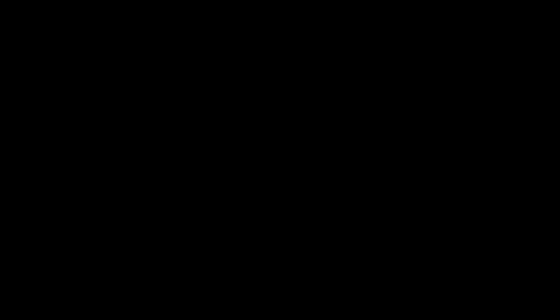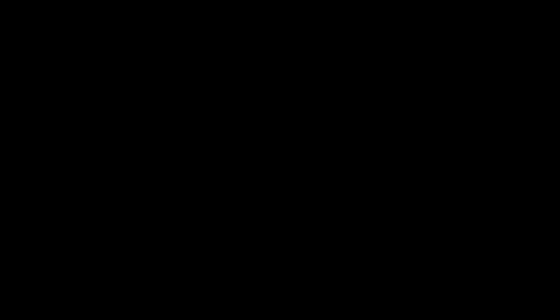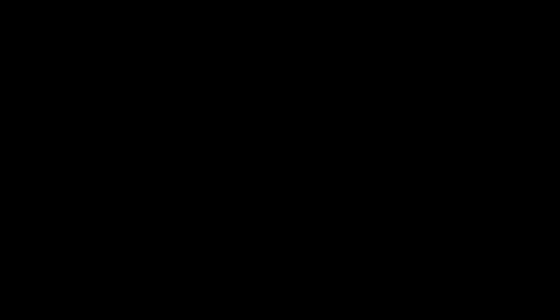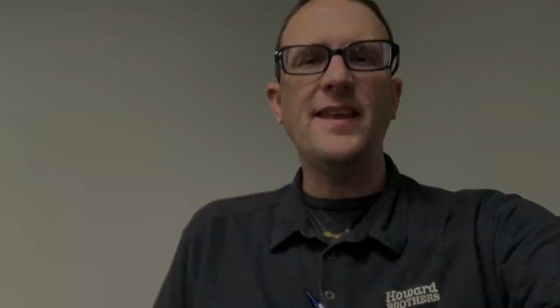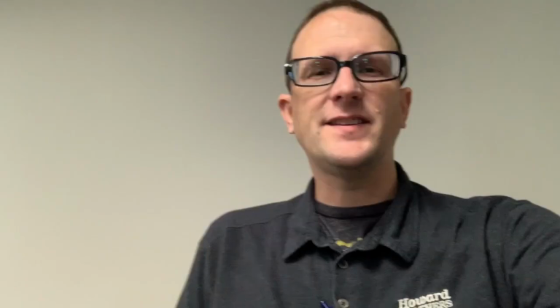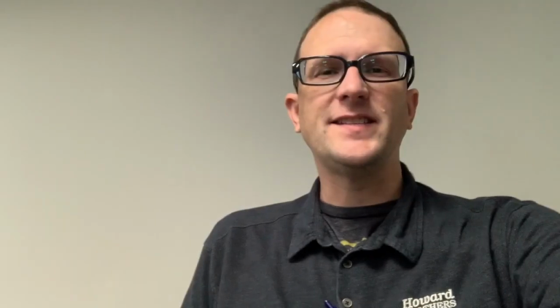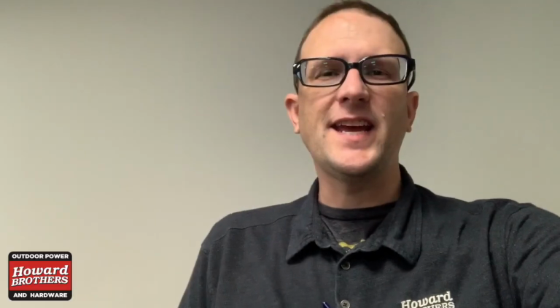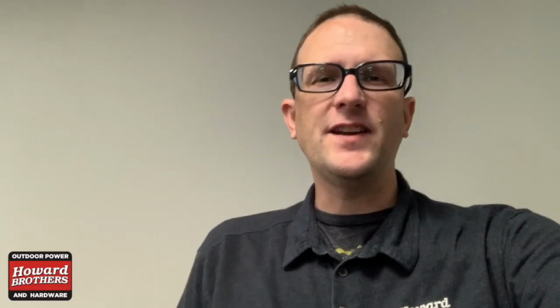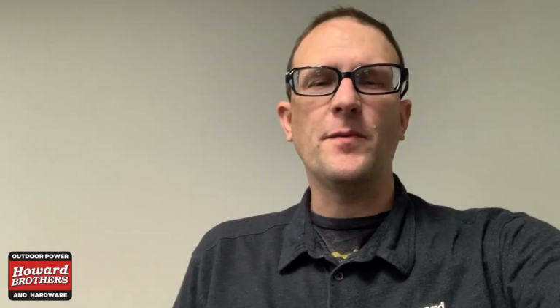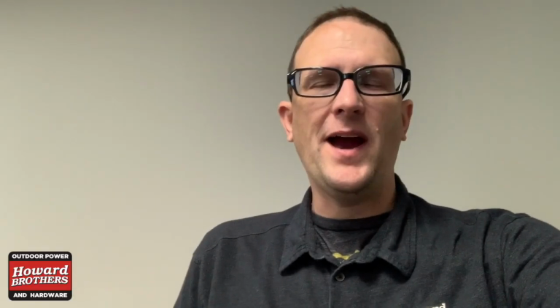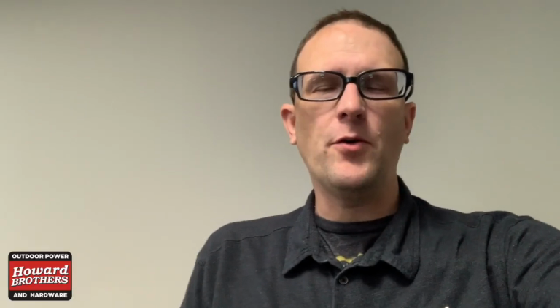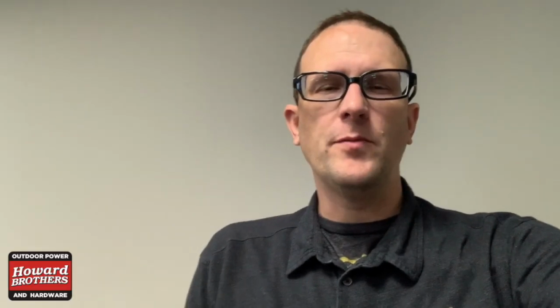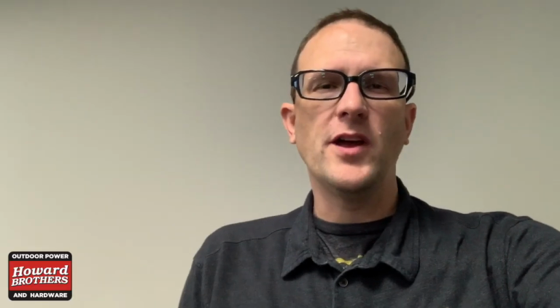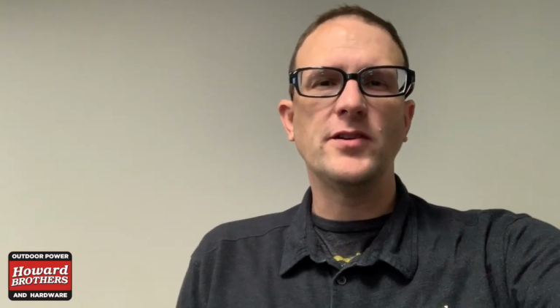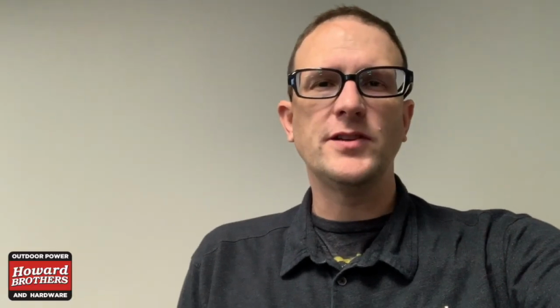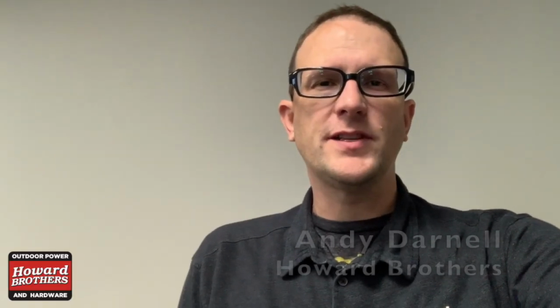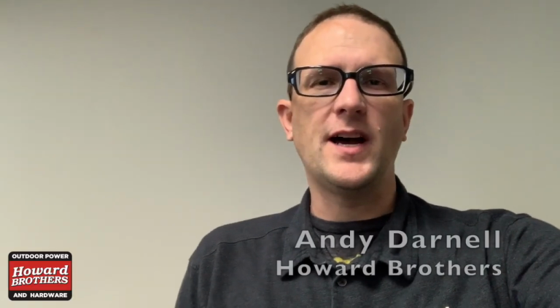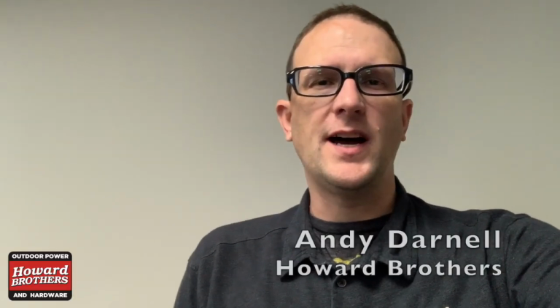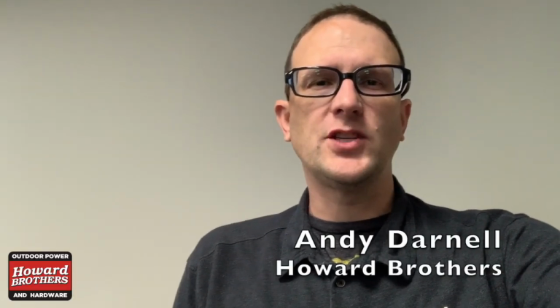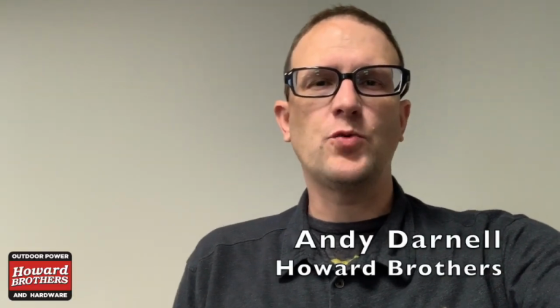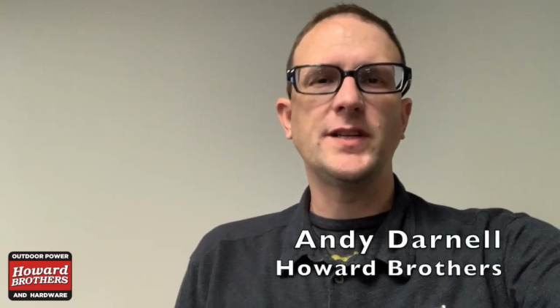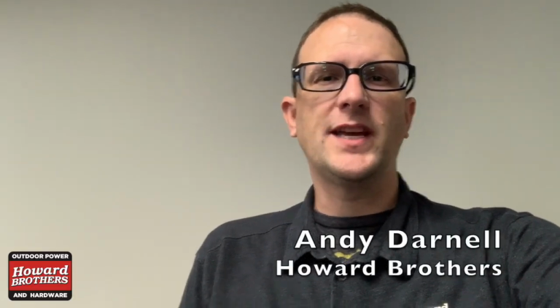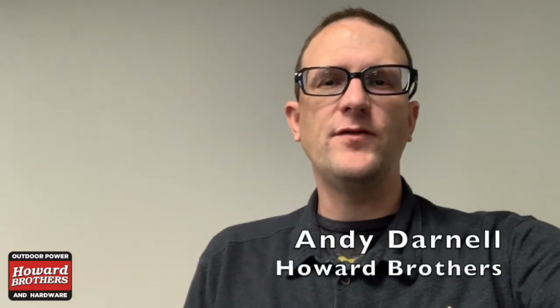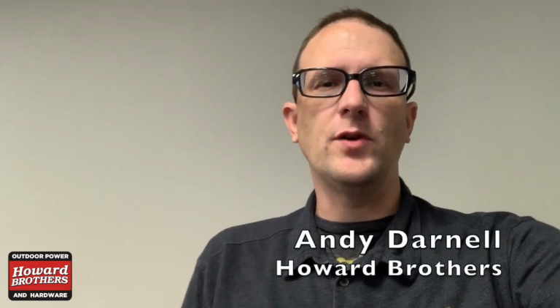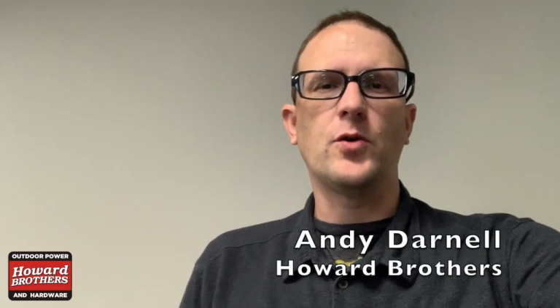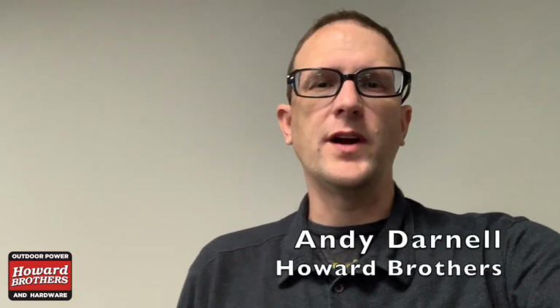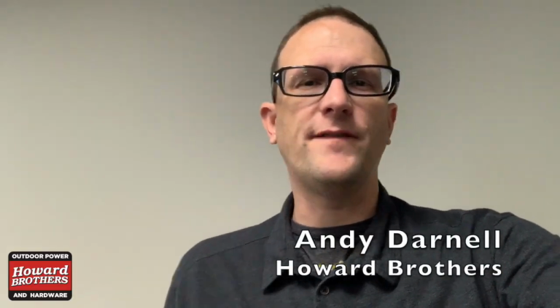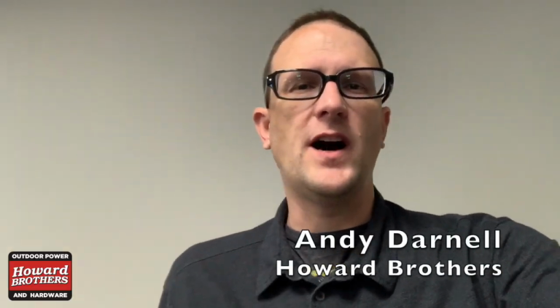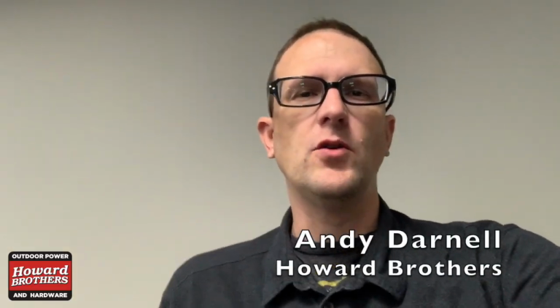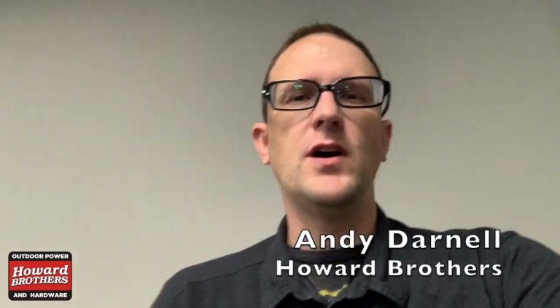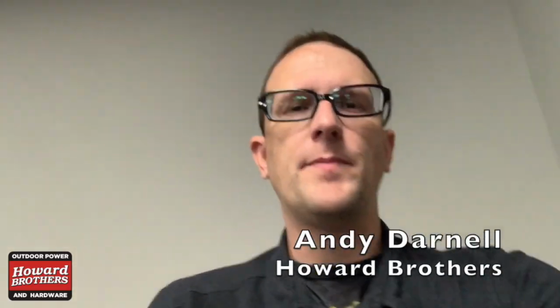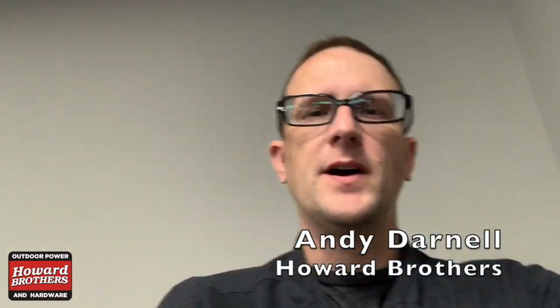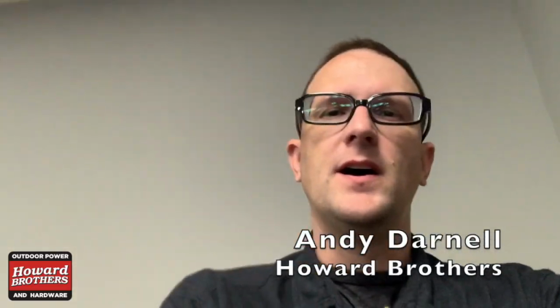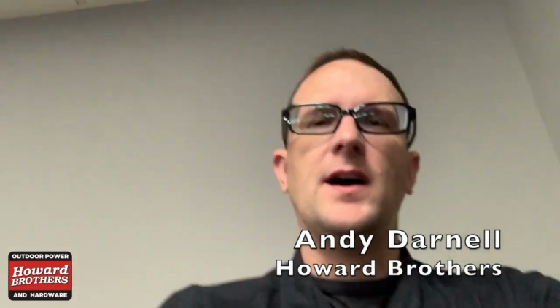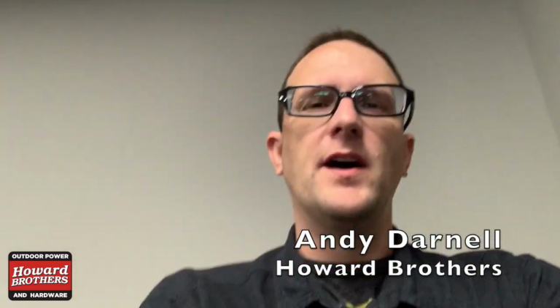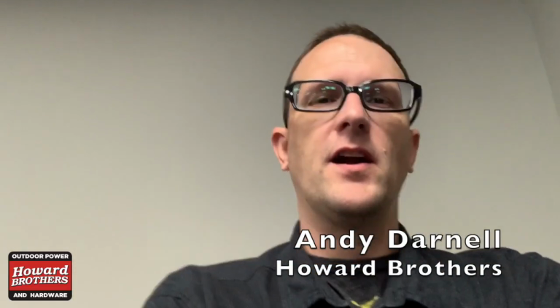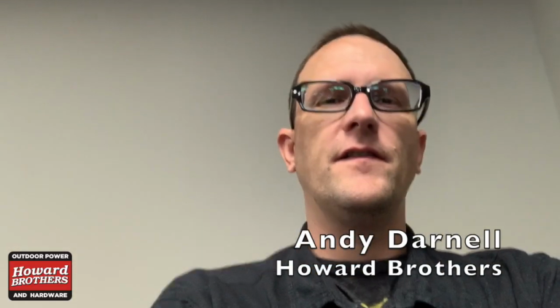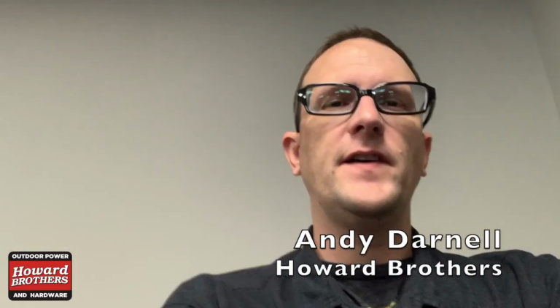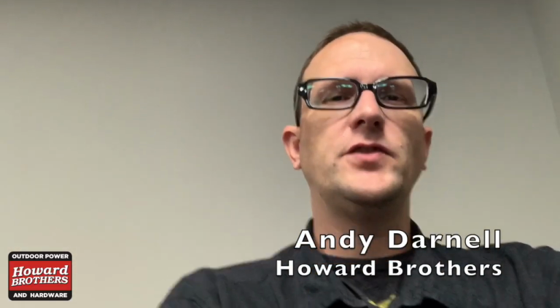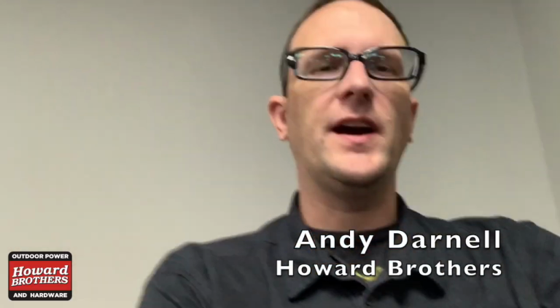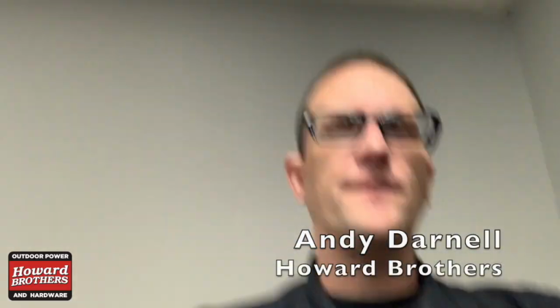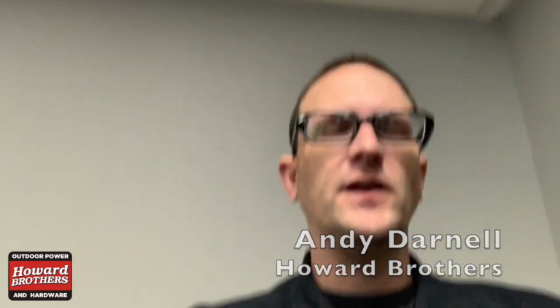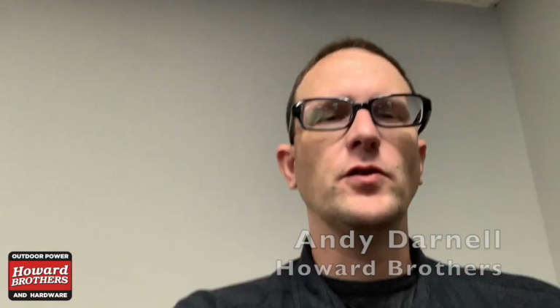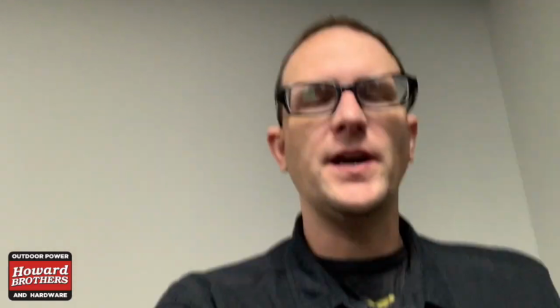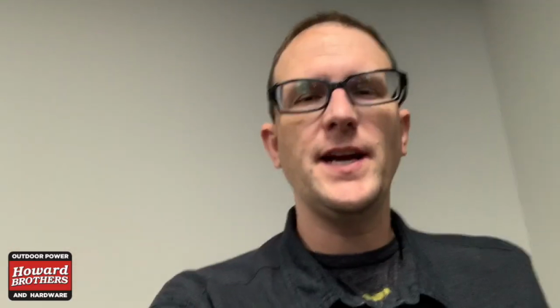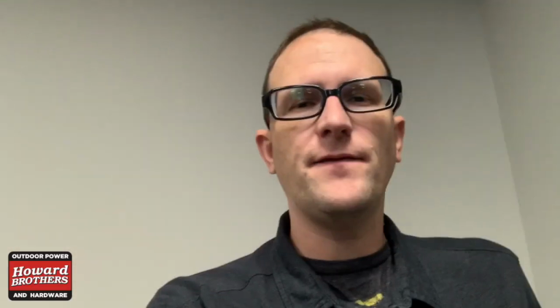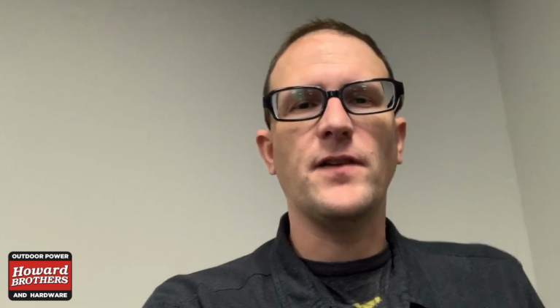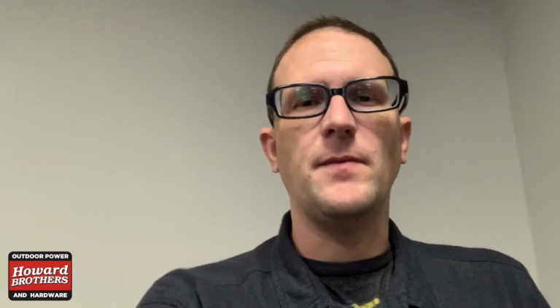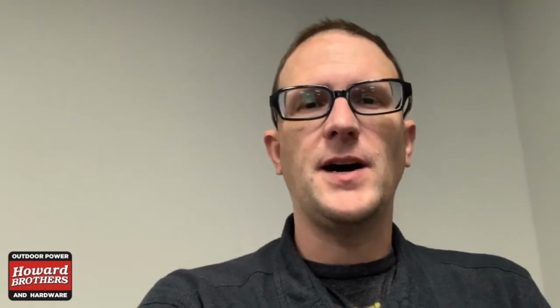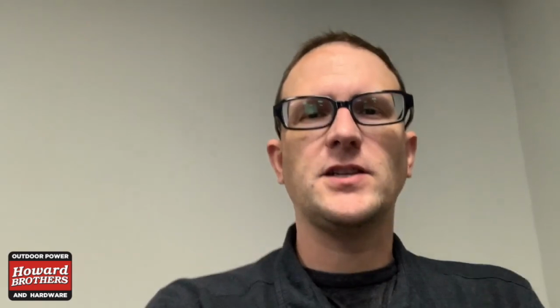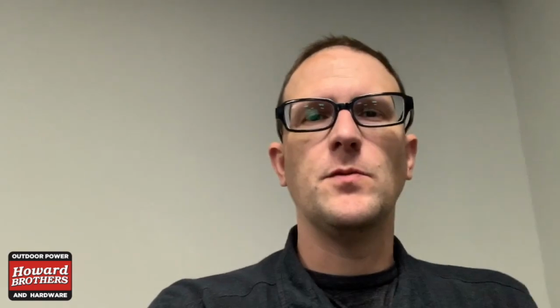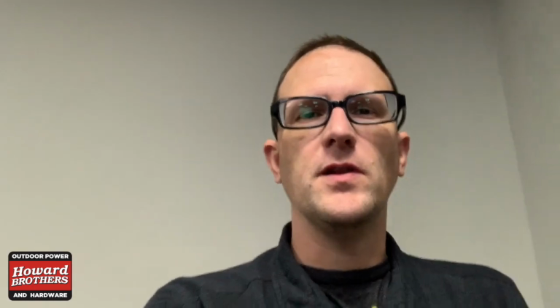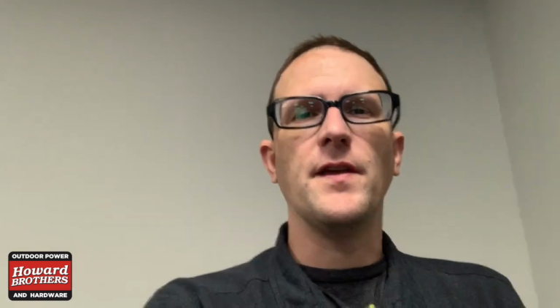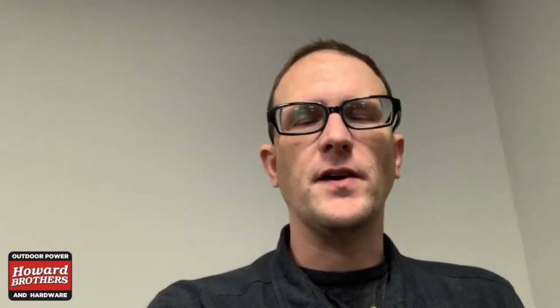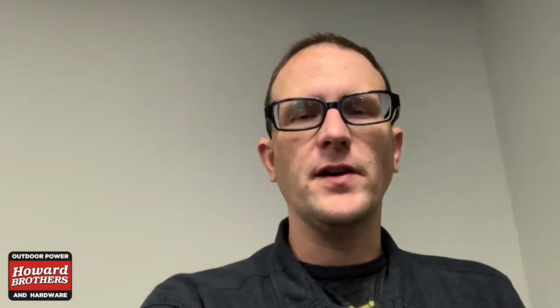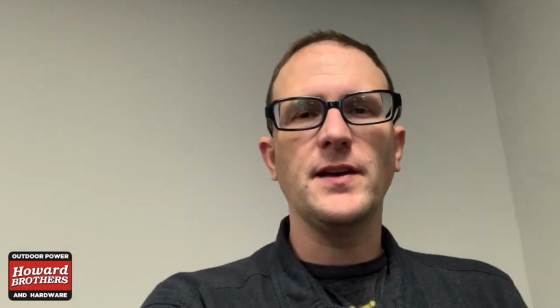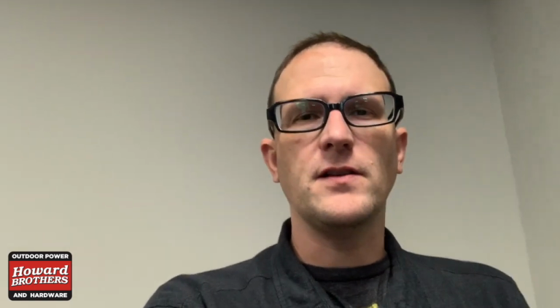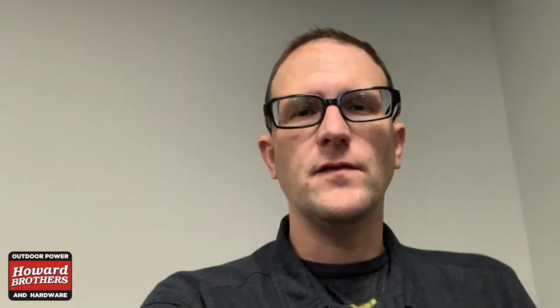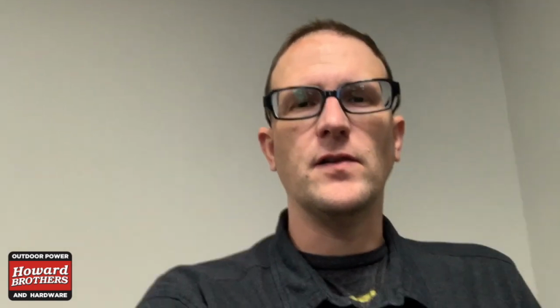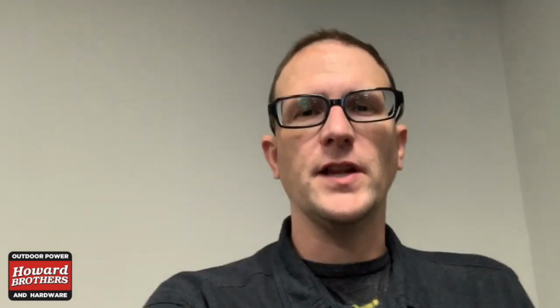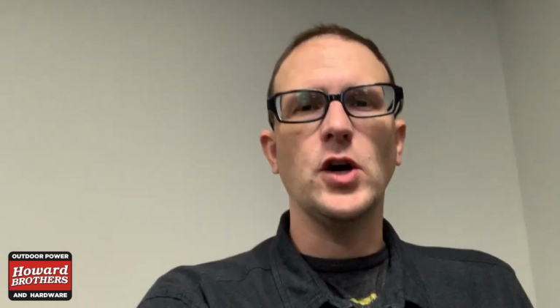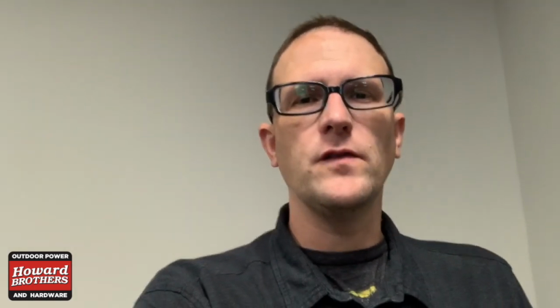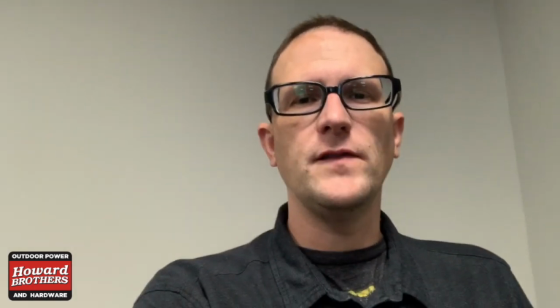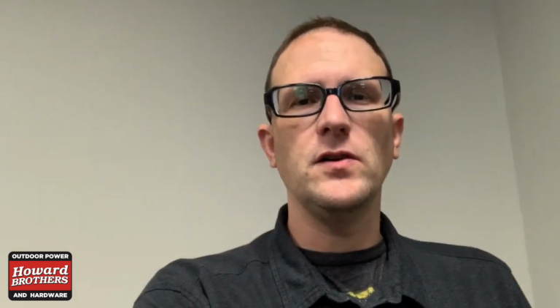Hey, this is Andy from Howard Brothers. I just wanted to give you a quick follow-up on our Ventrac Field Day from October the 30th over in Loganville.